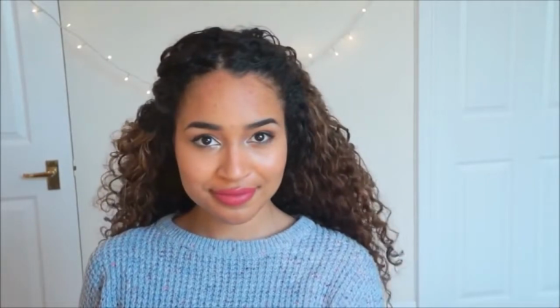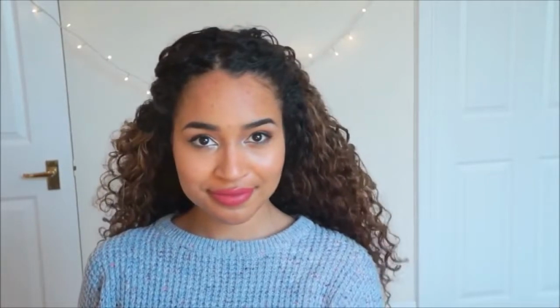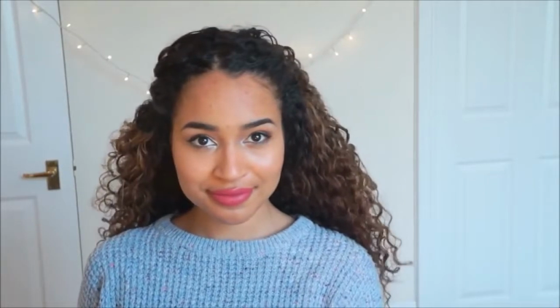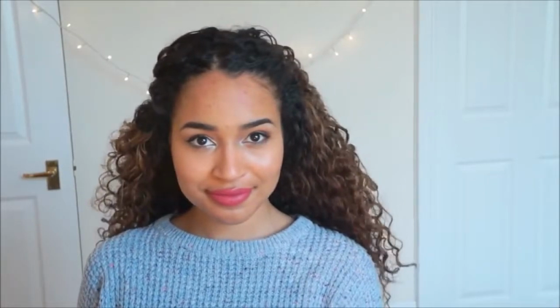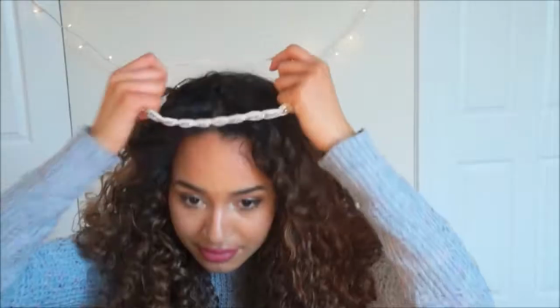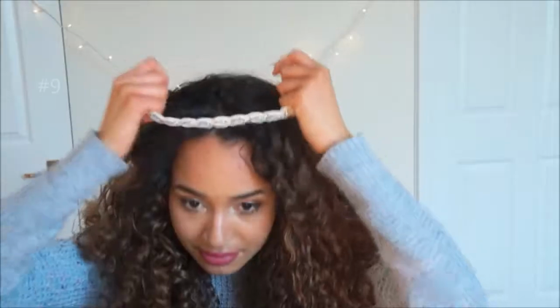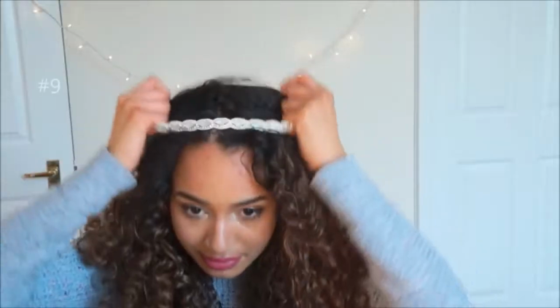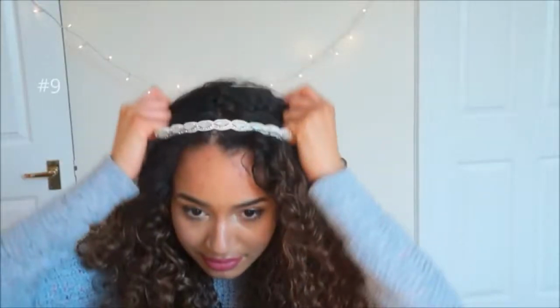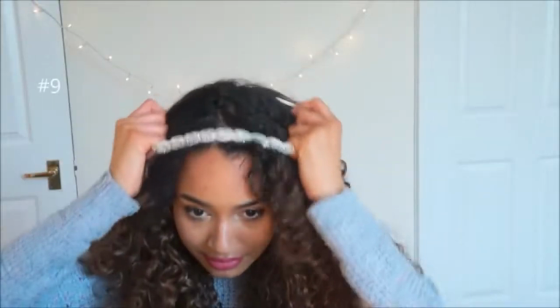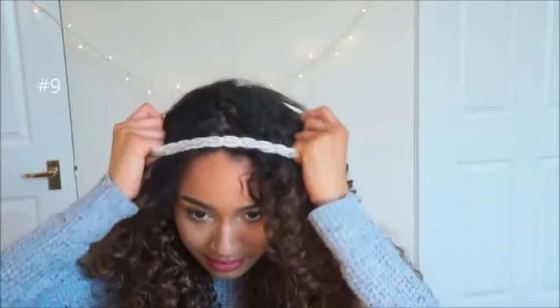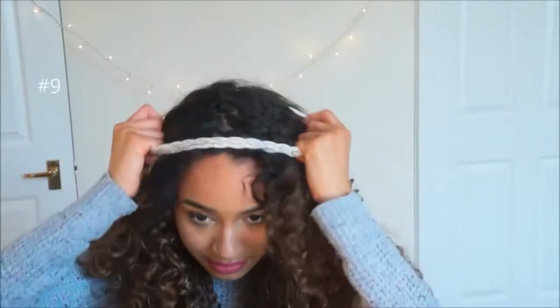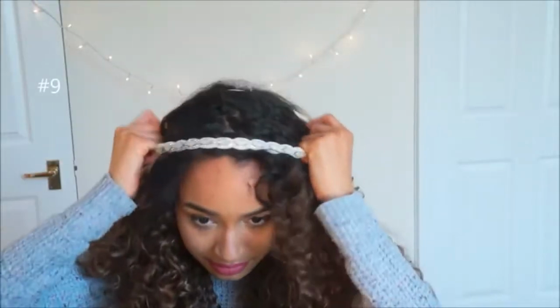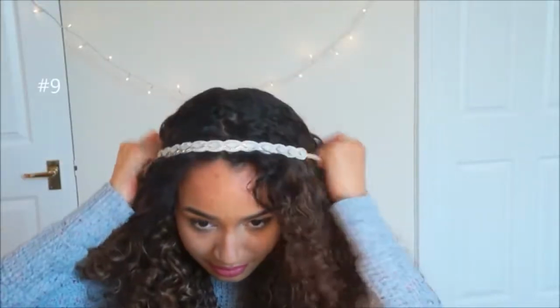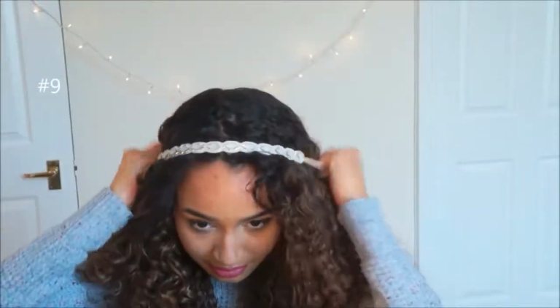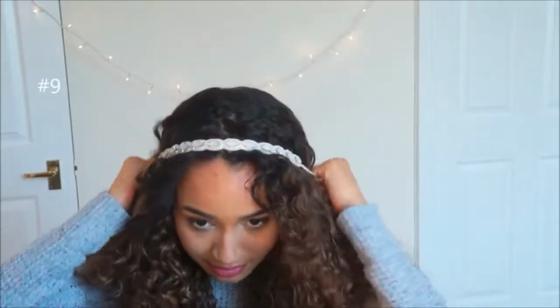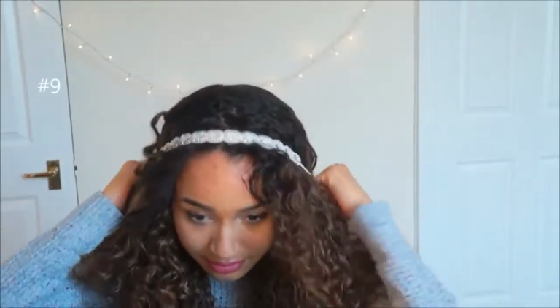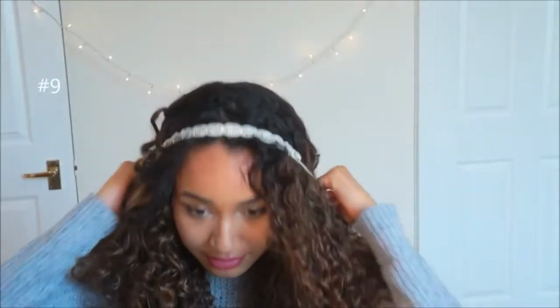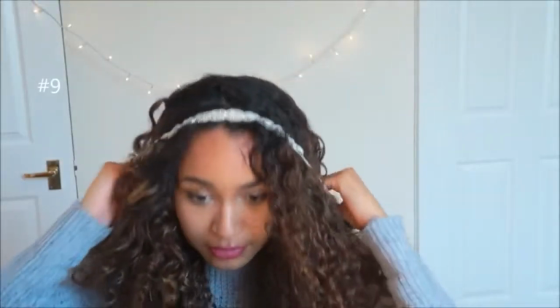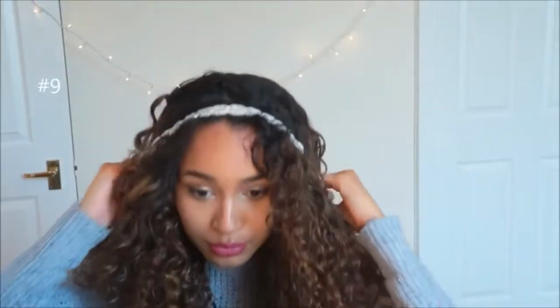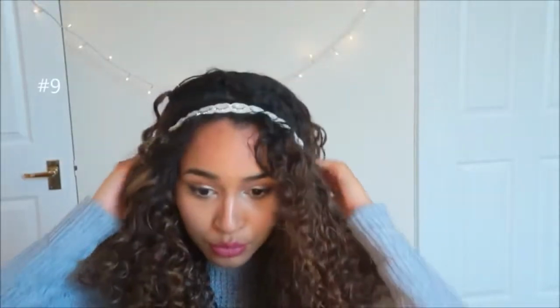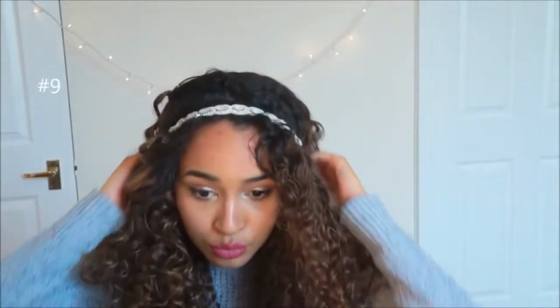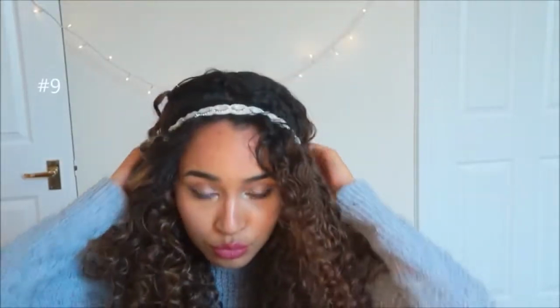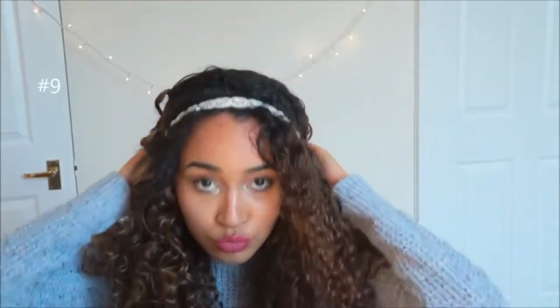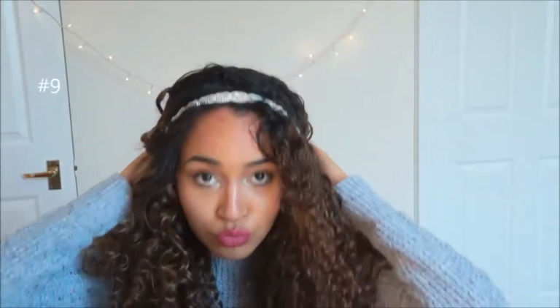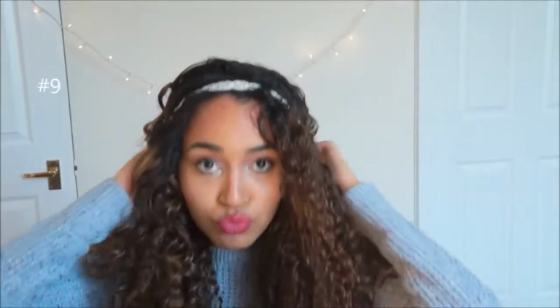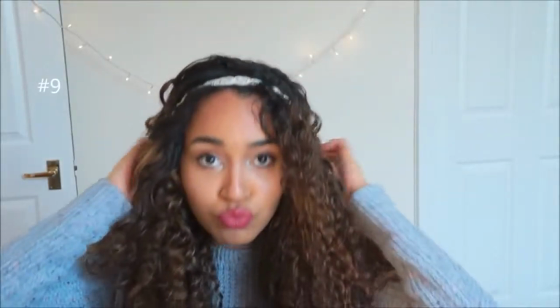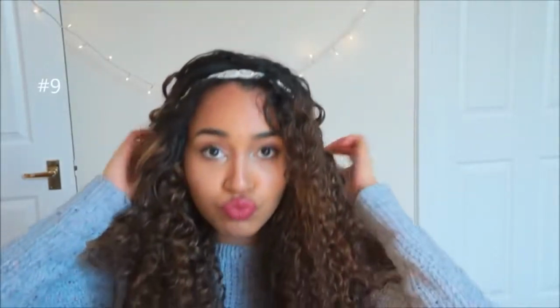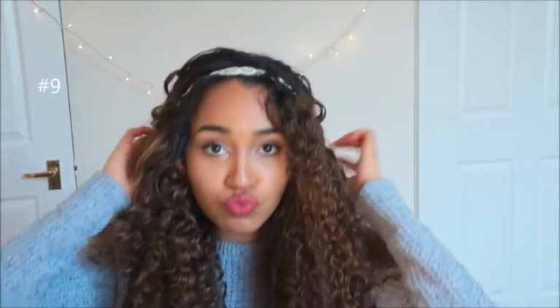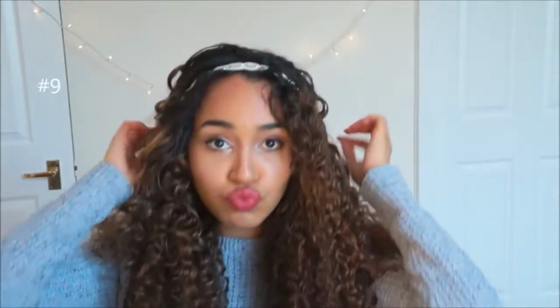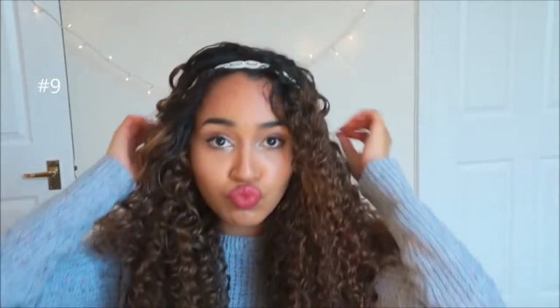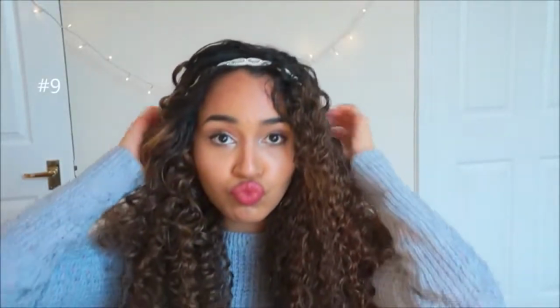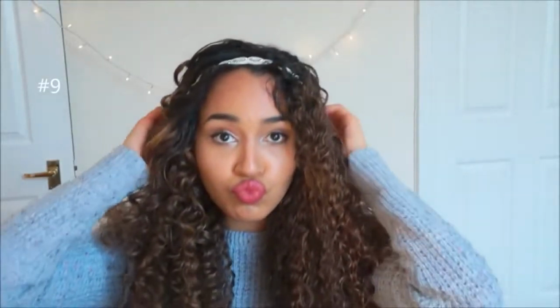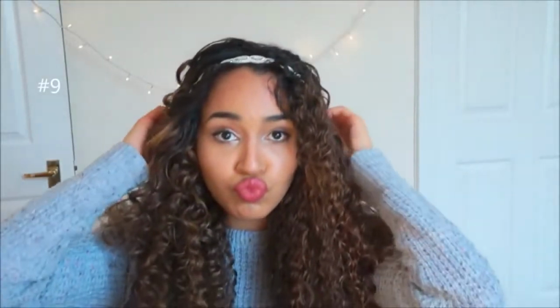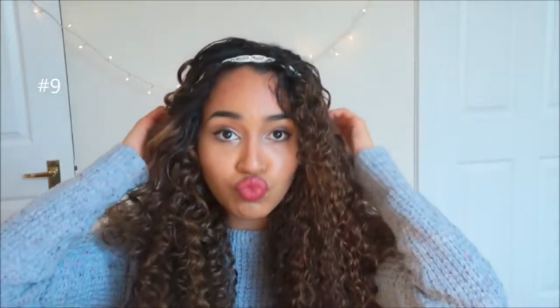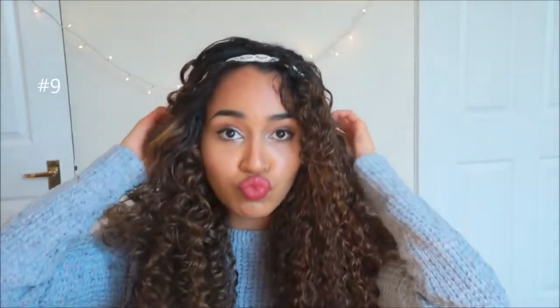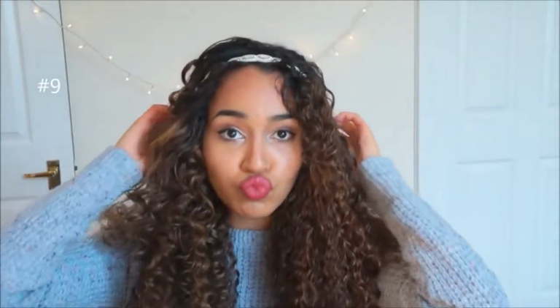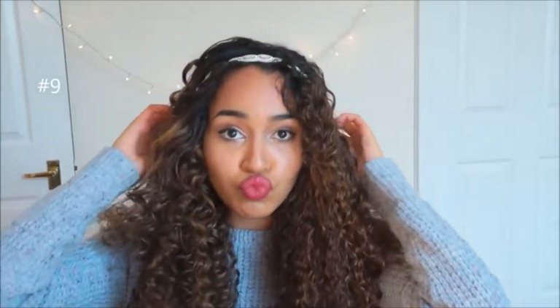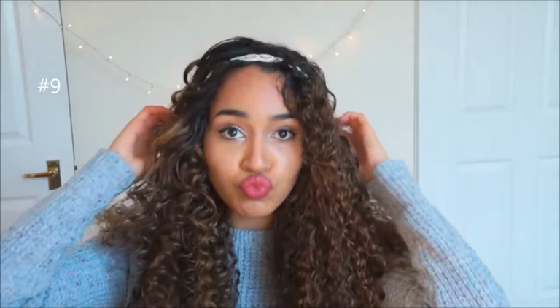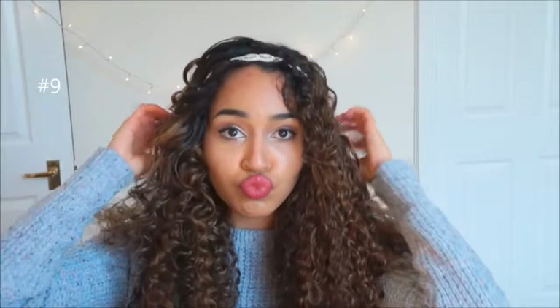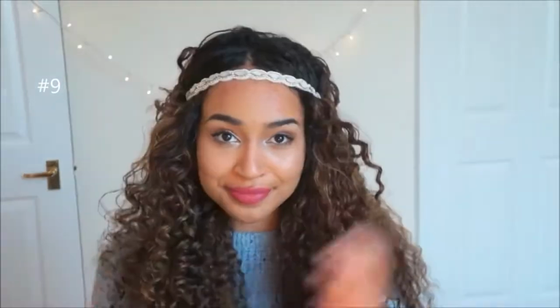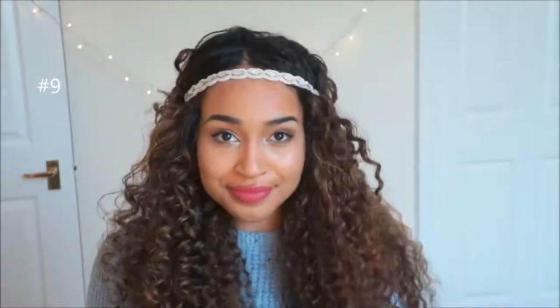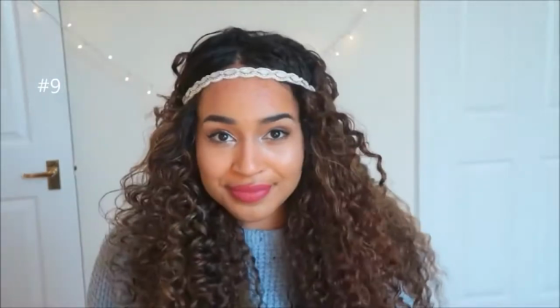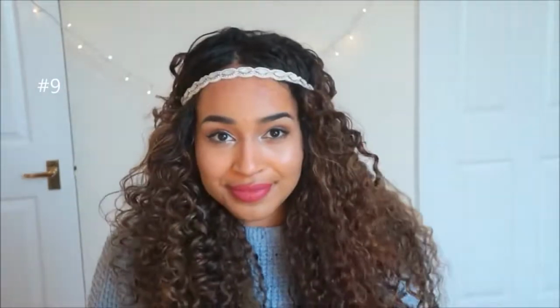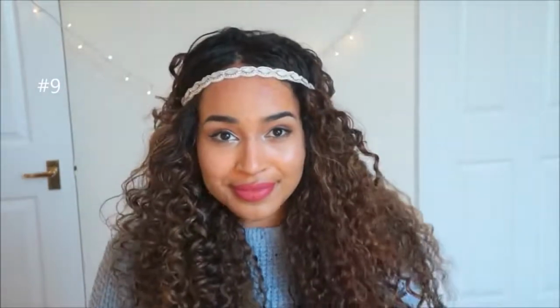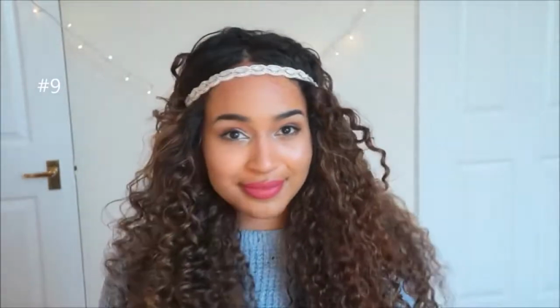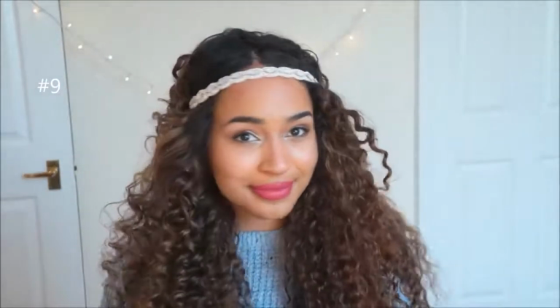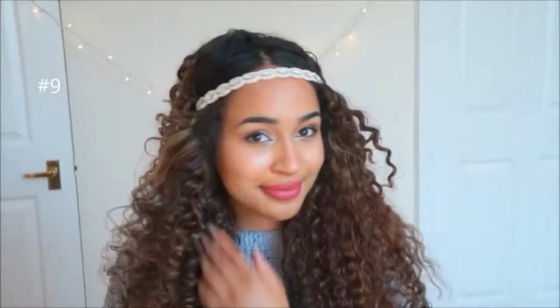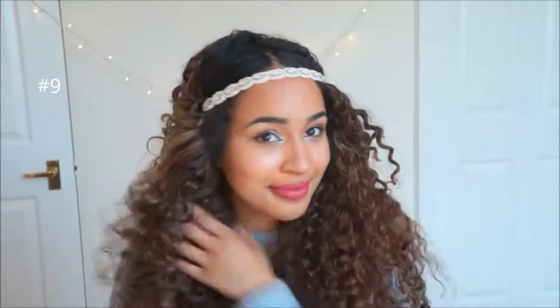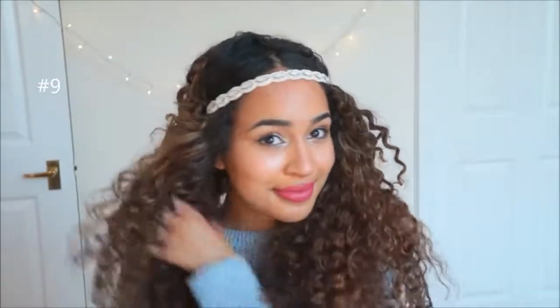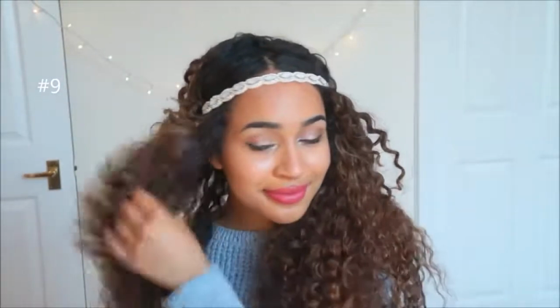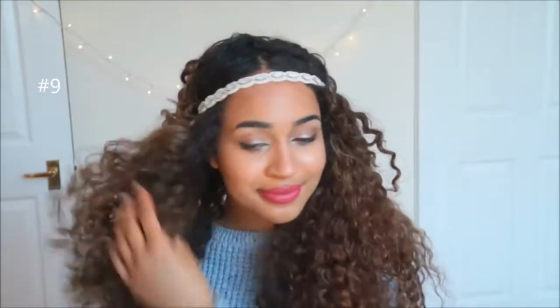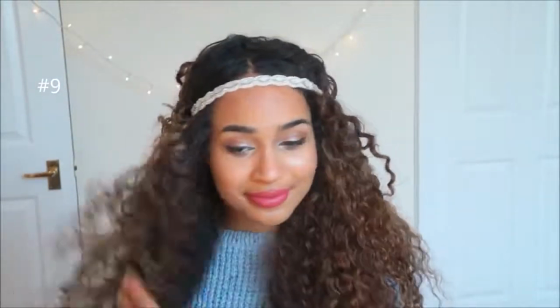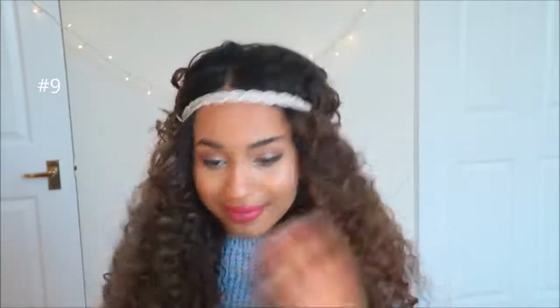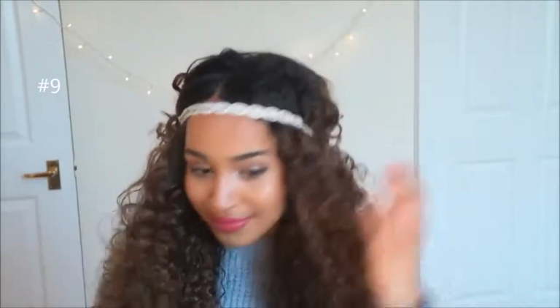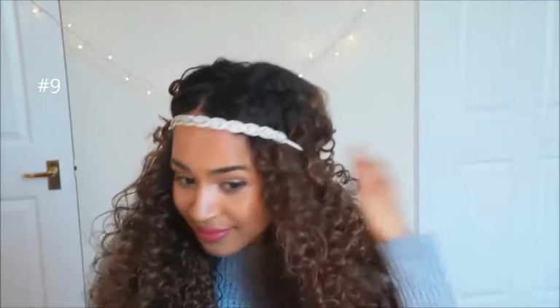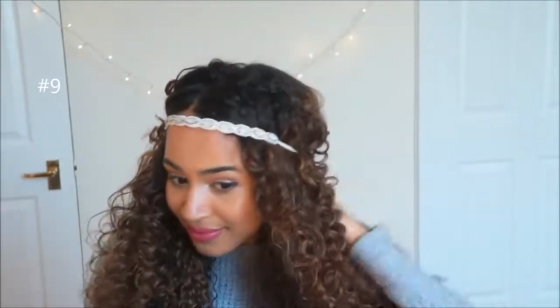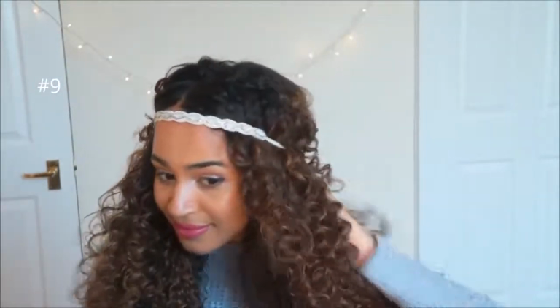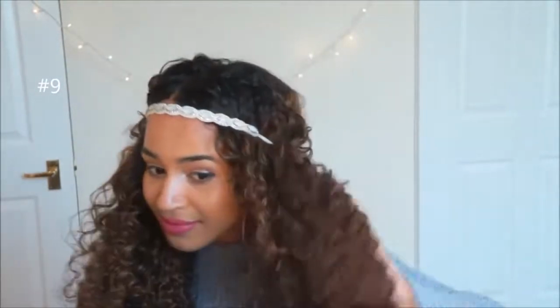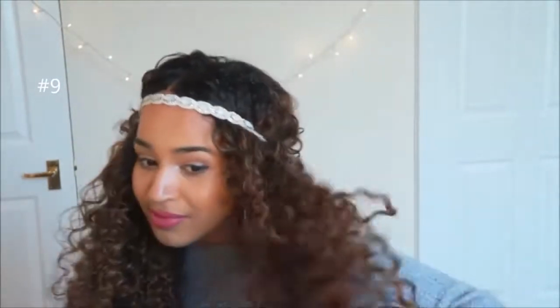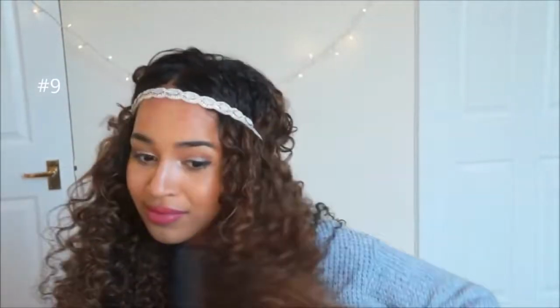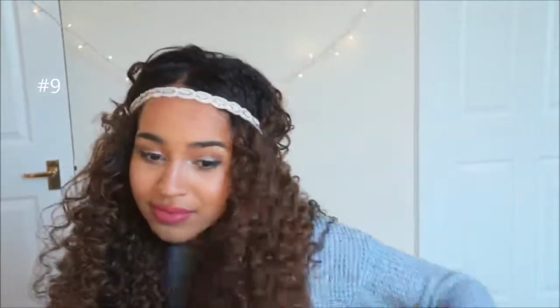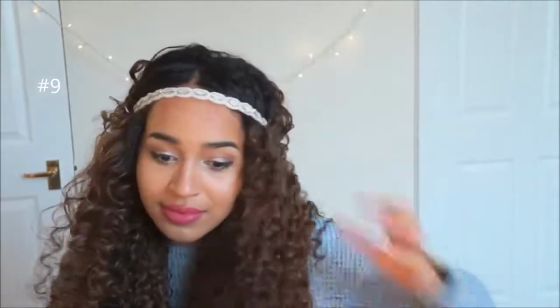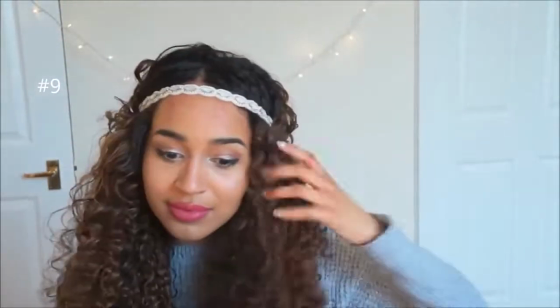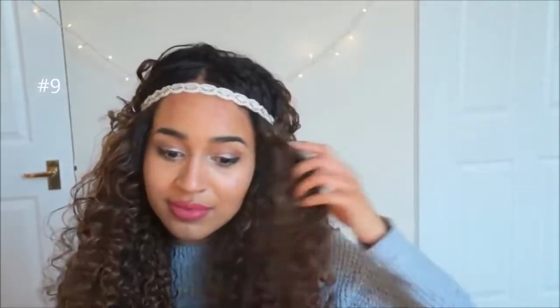With the next look, I'm just using this headband — but you can use a flower crown or a scarf and just arrange that. And it looks quite pretty.